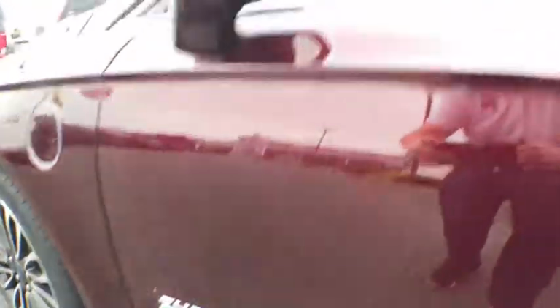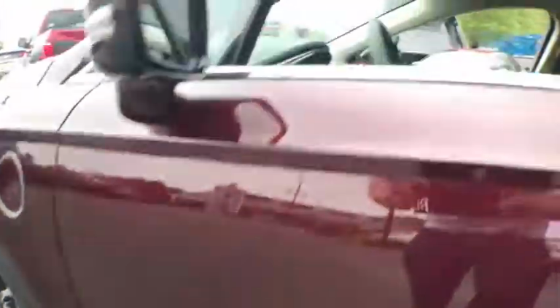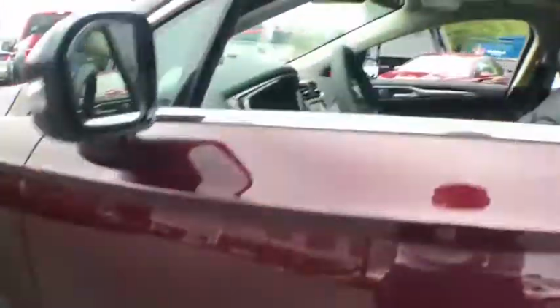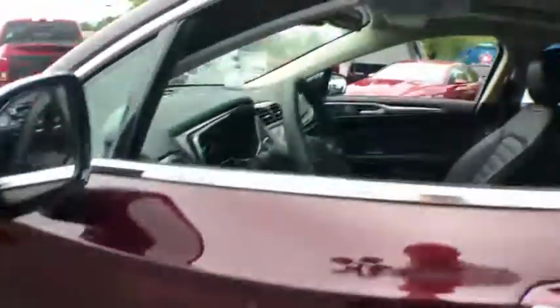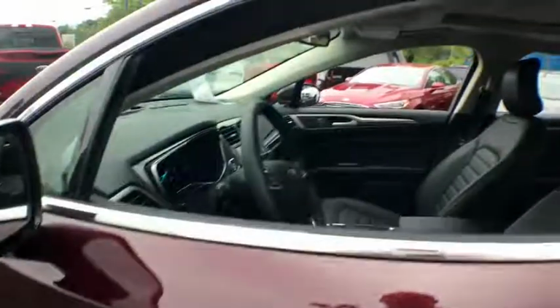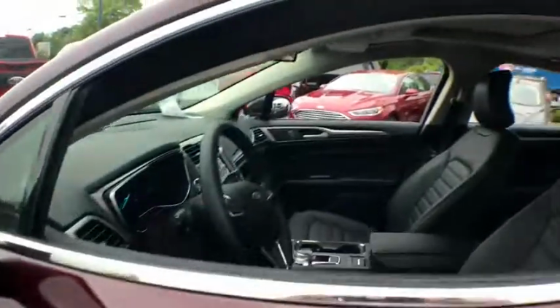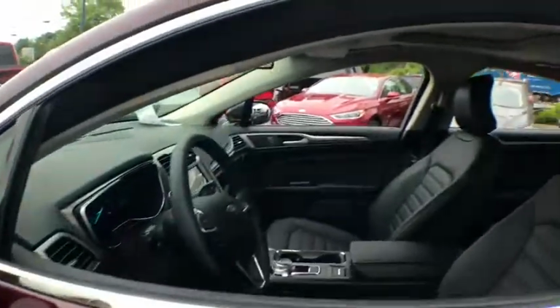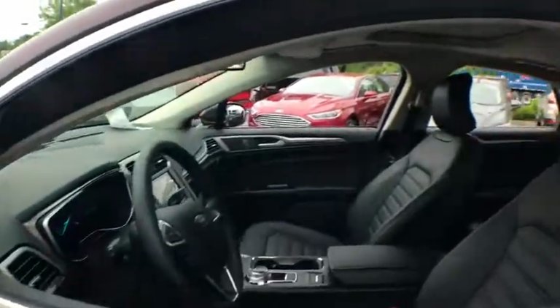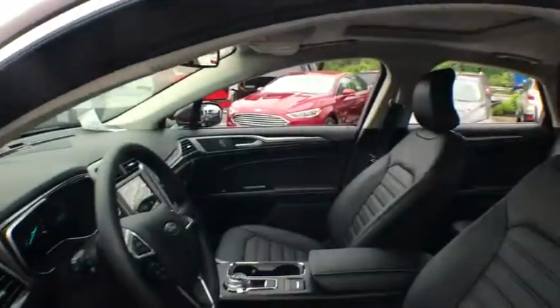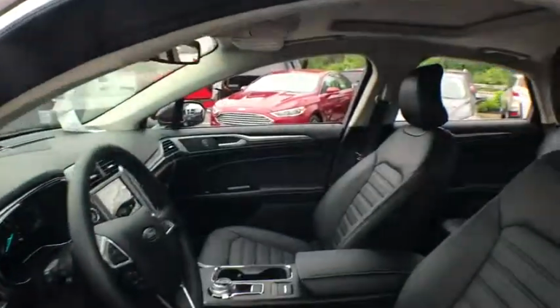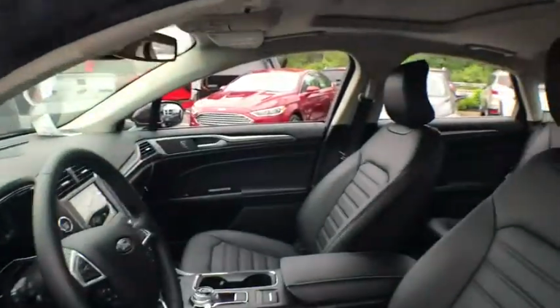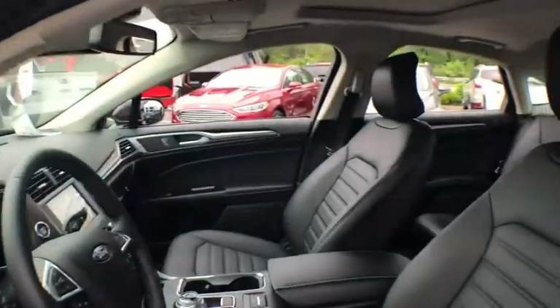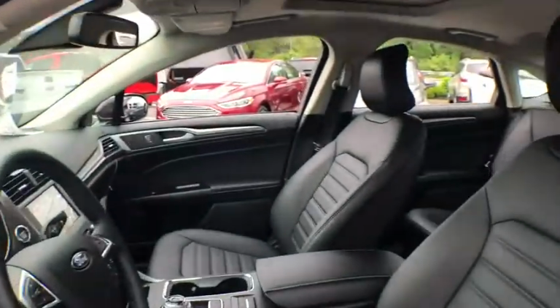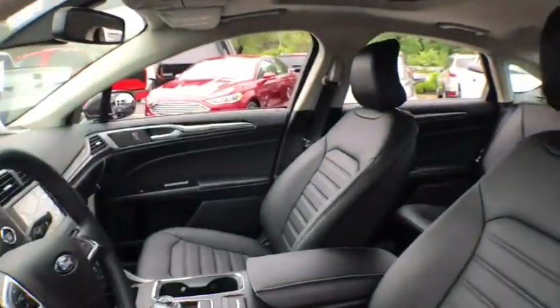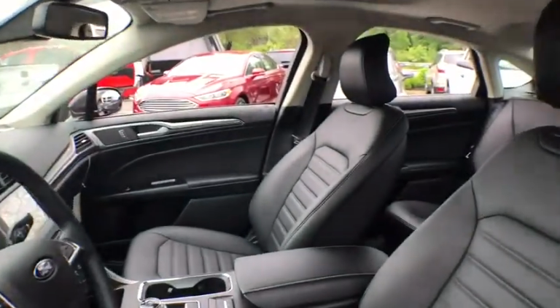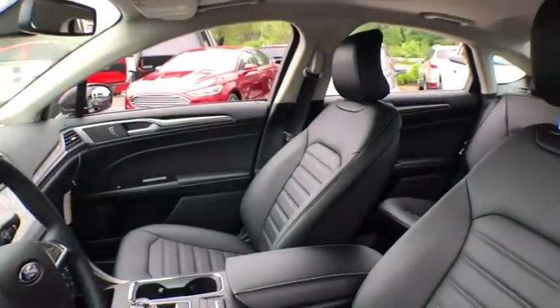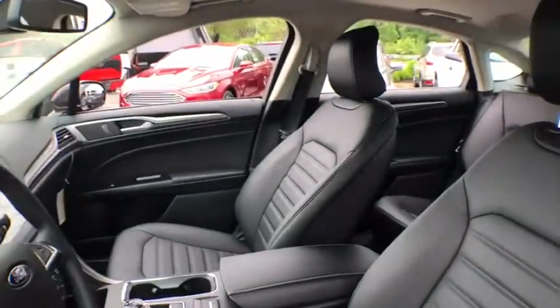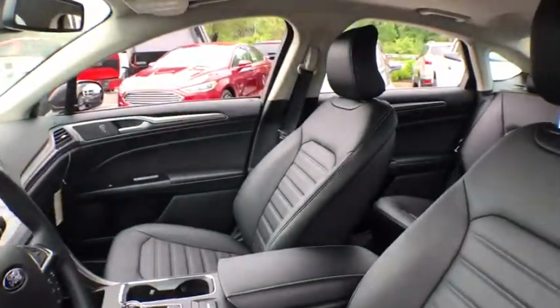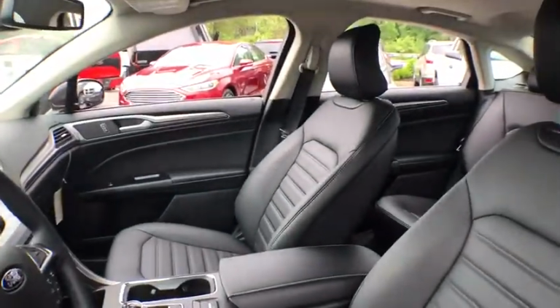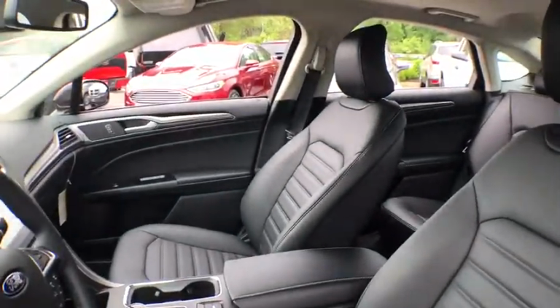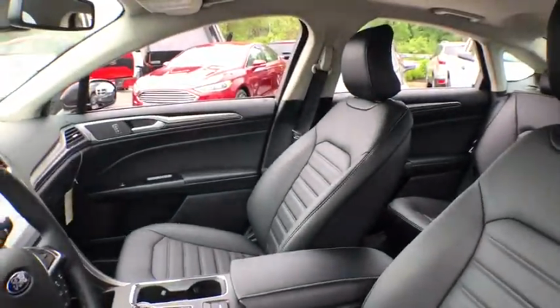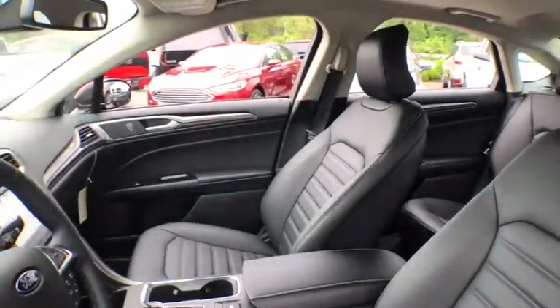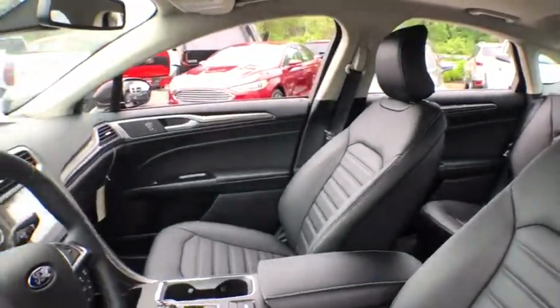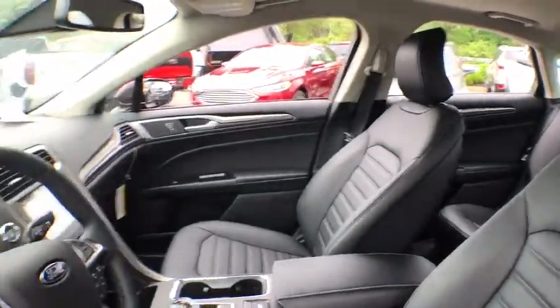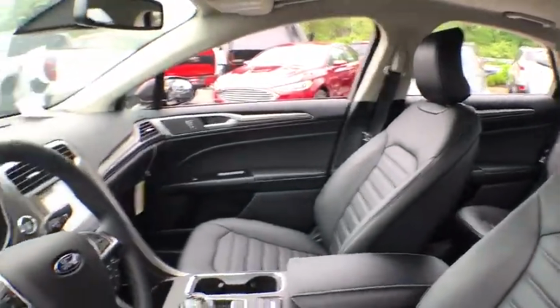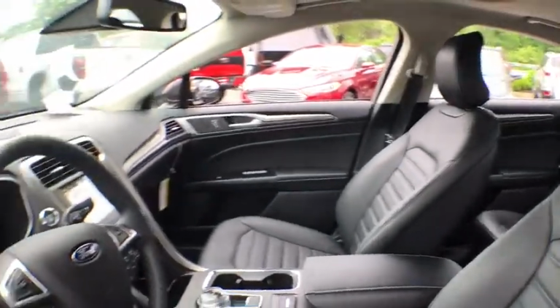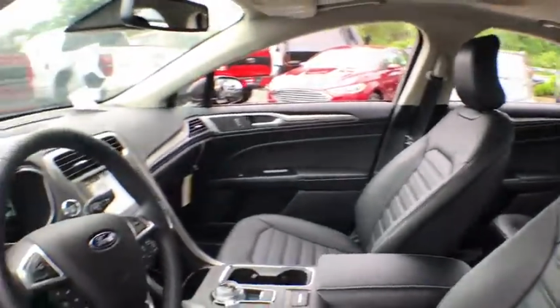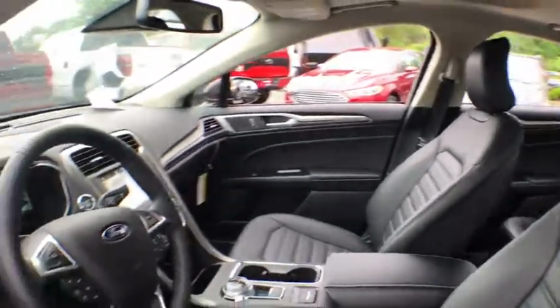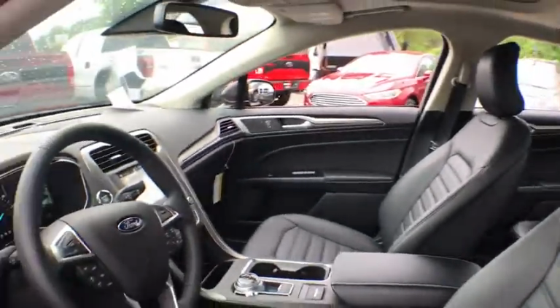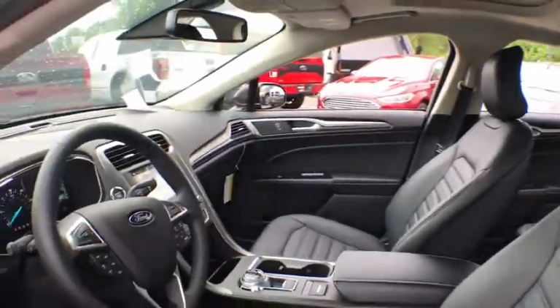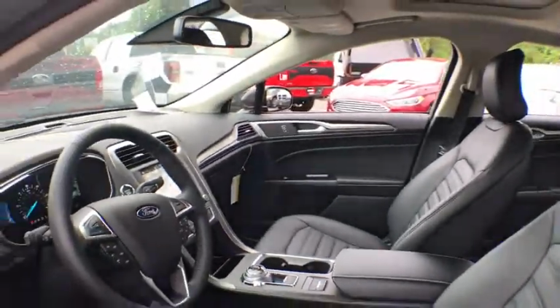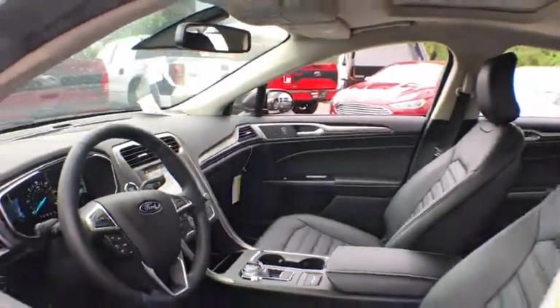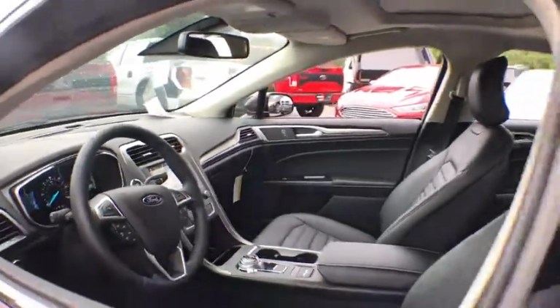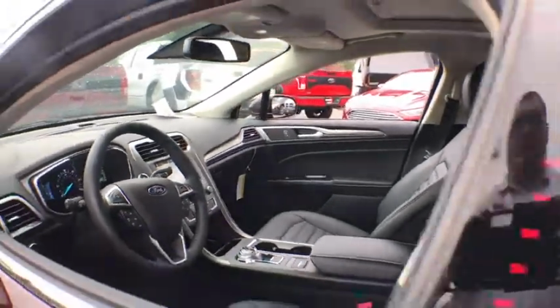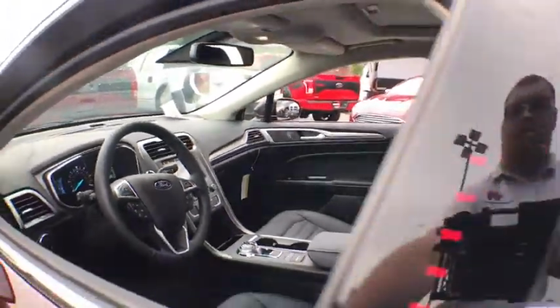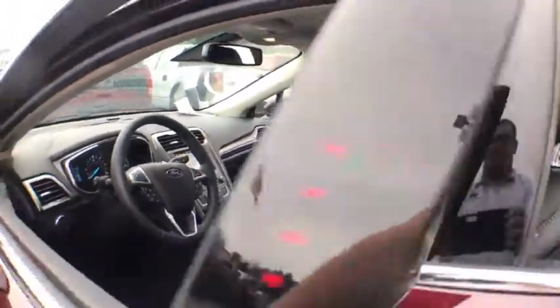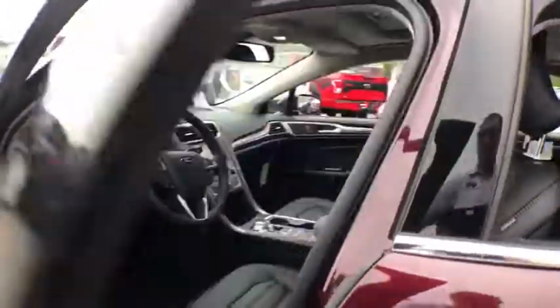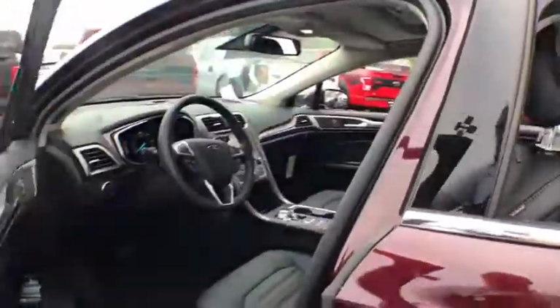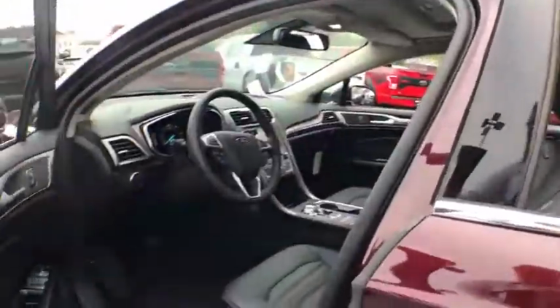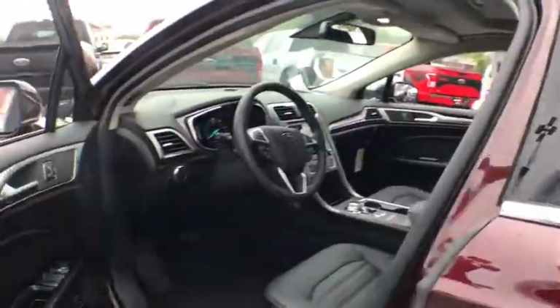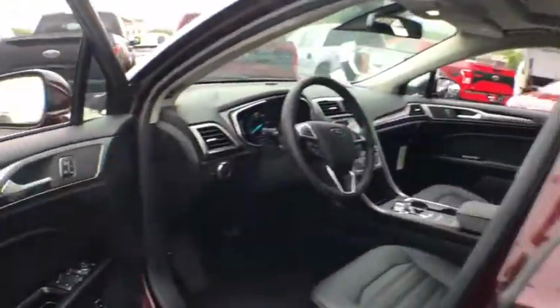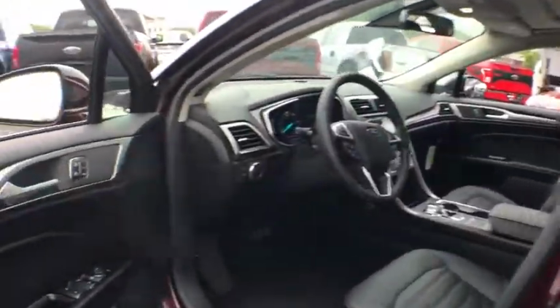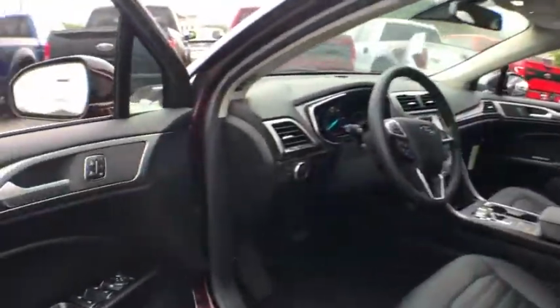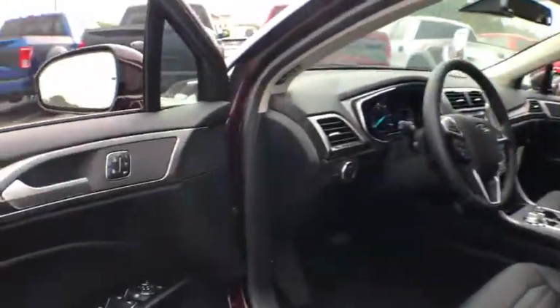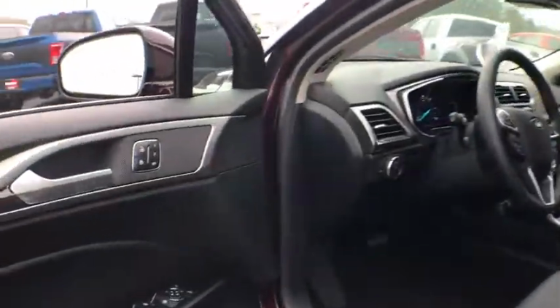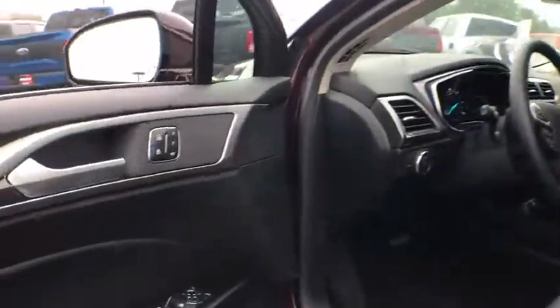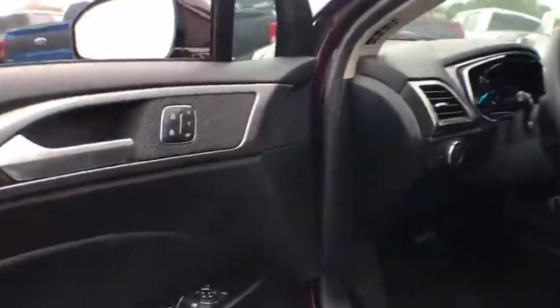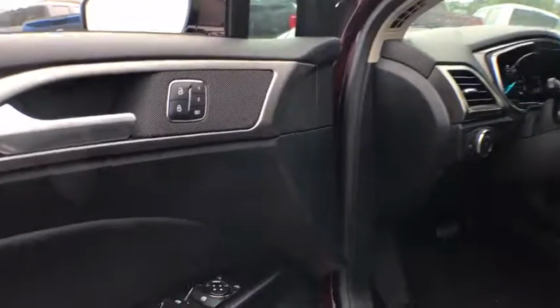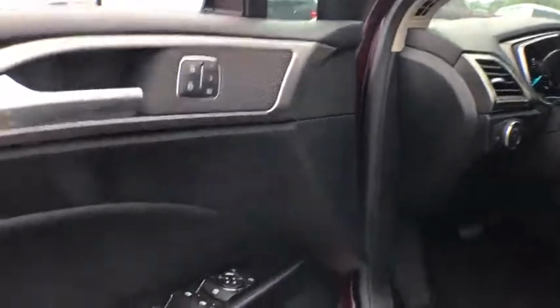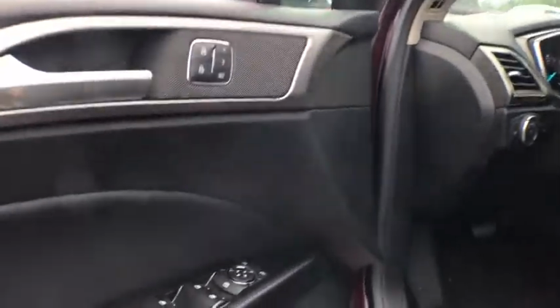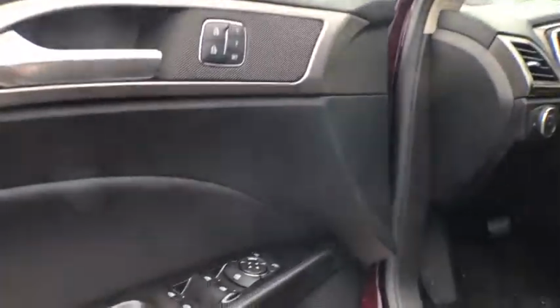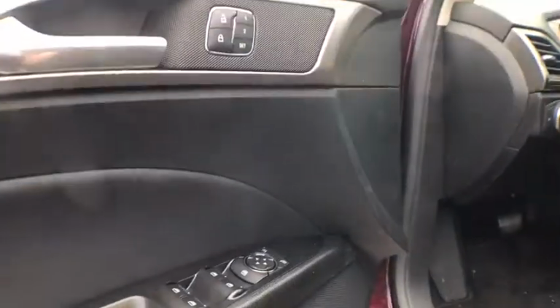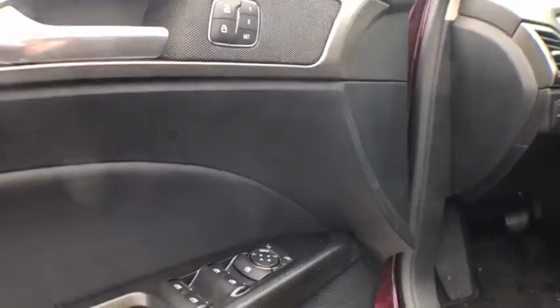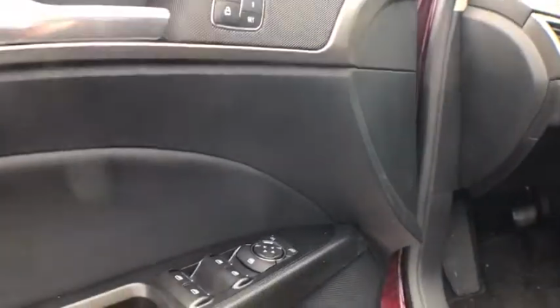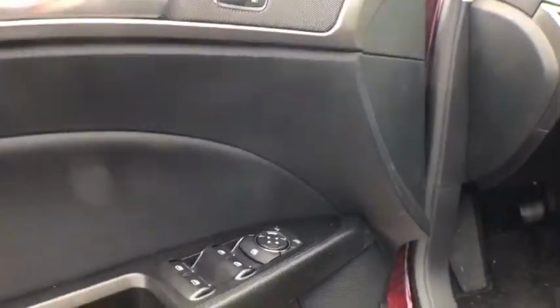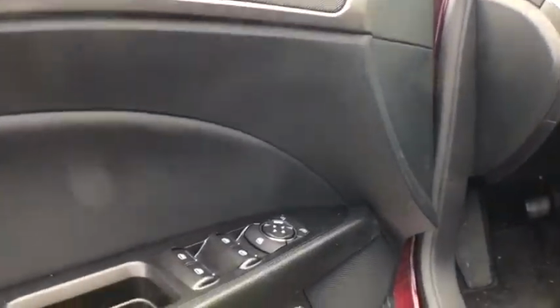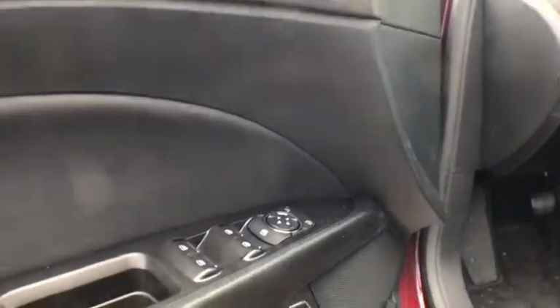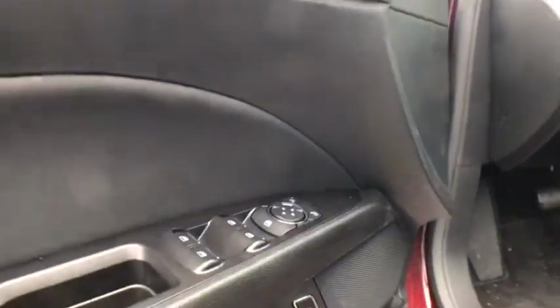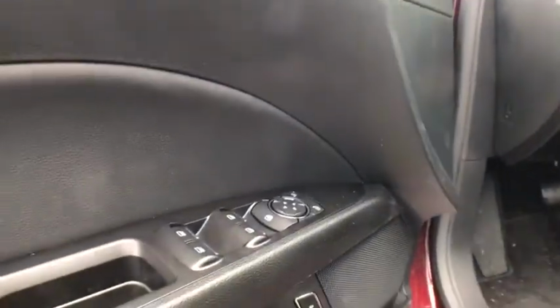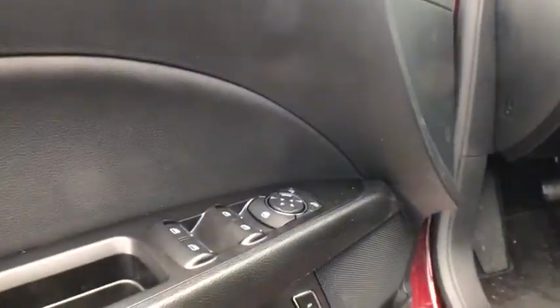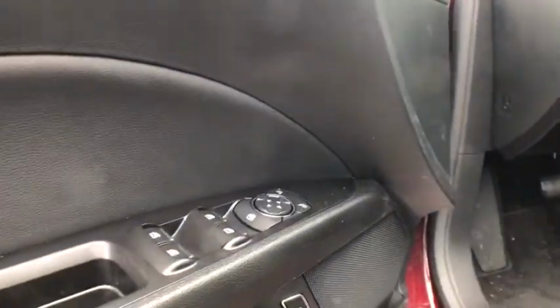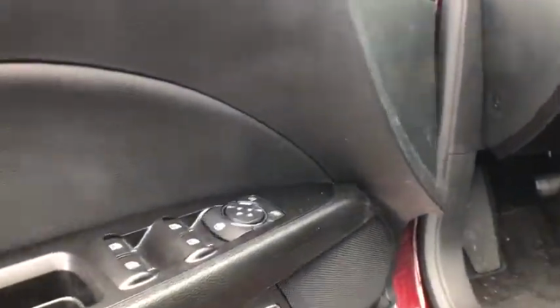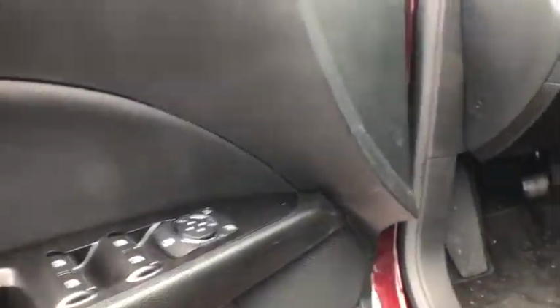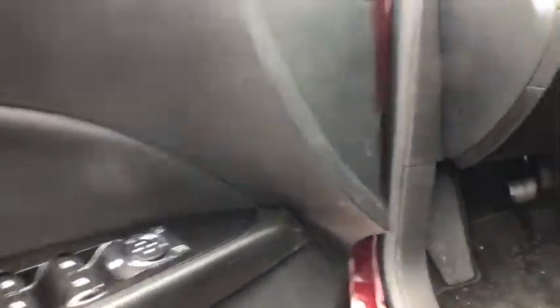Bluetooth. Leather wrapped steering wheel. Adjustable steering wheel. Power steering. Keyless start. Auto dimming rear view mirror. Cruise control.